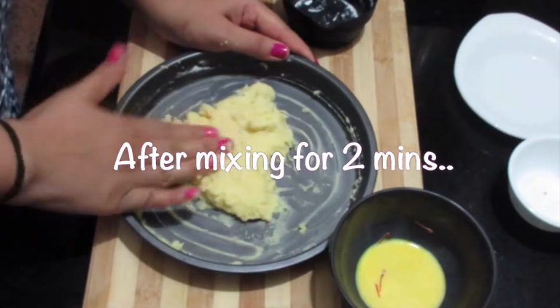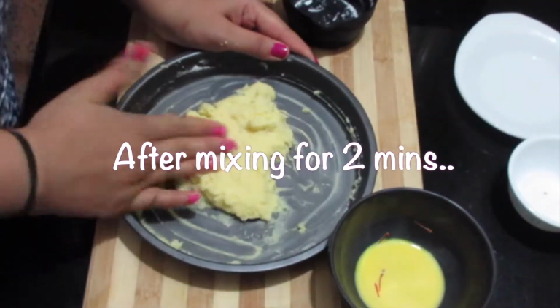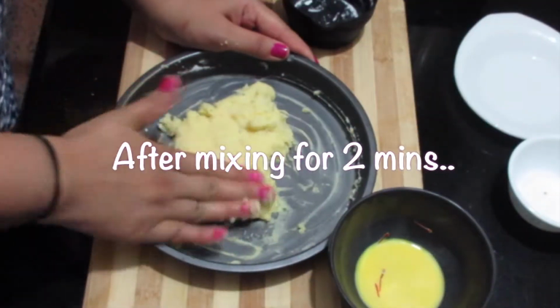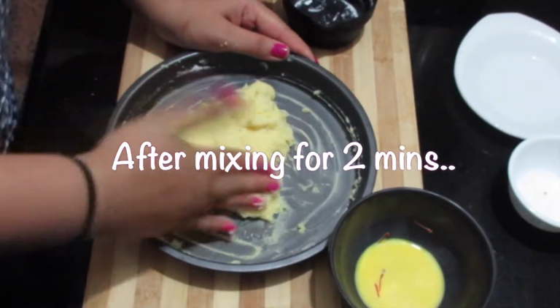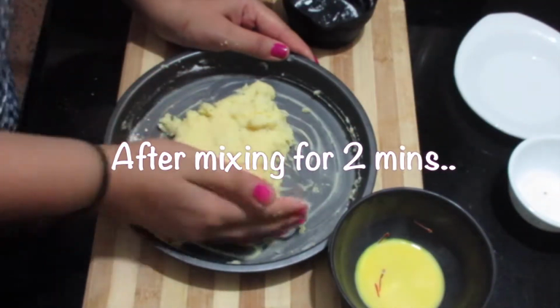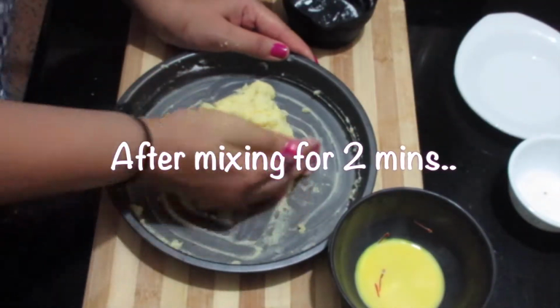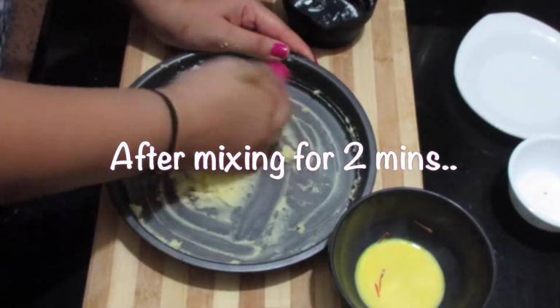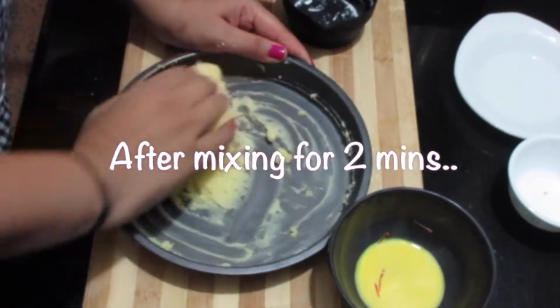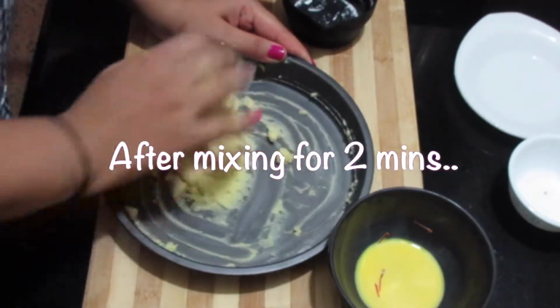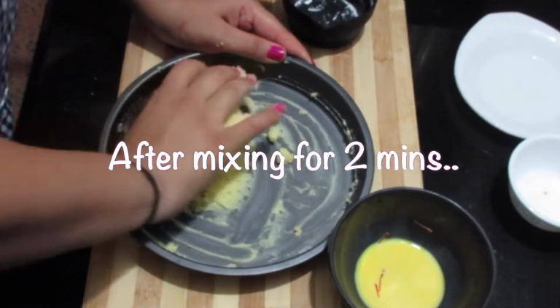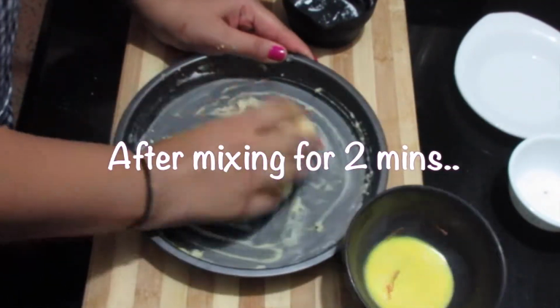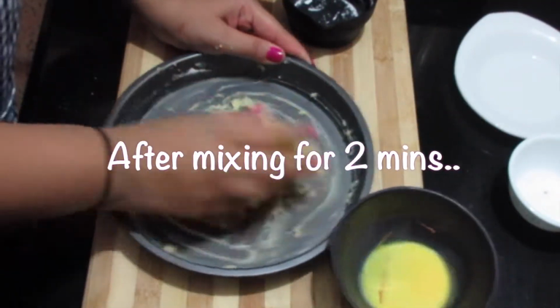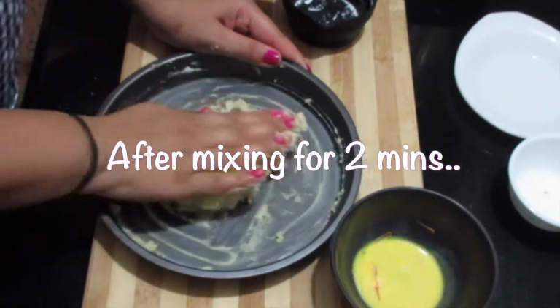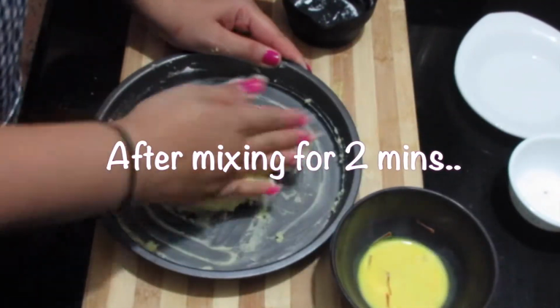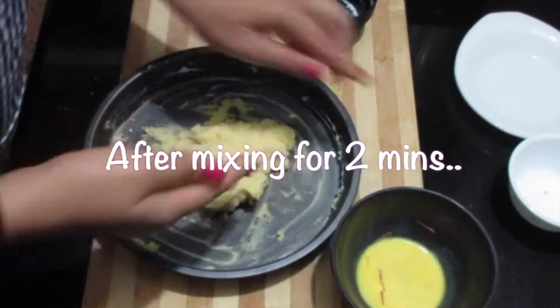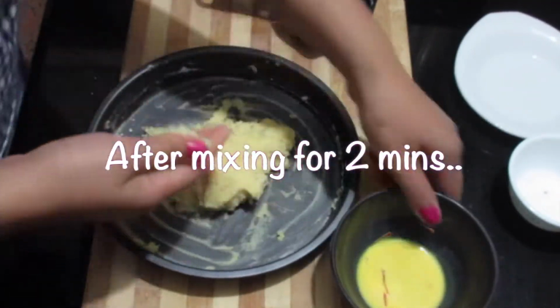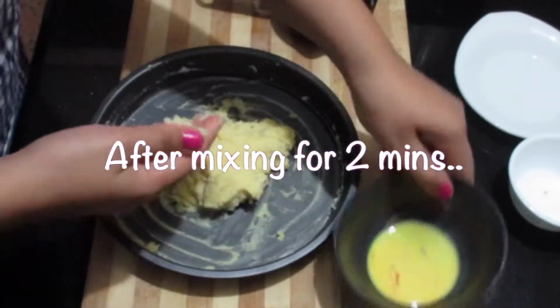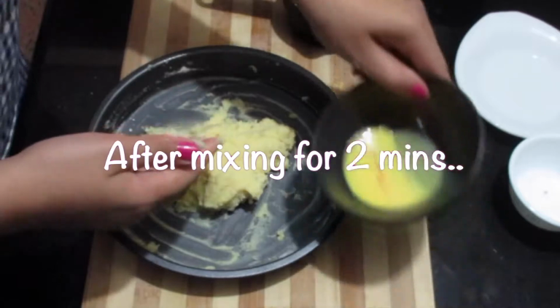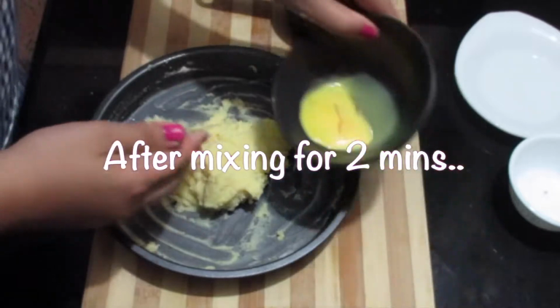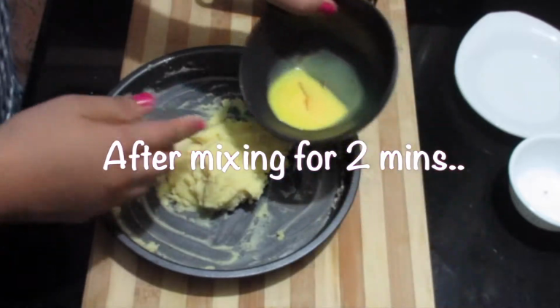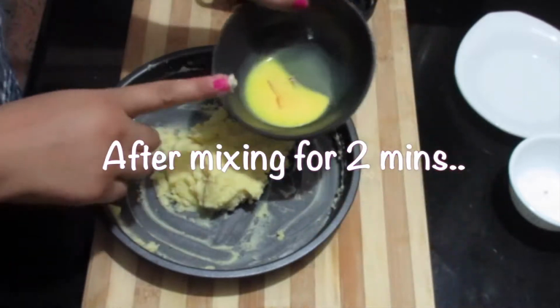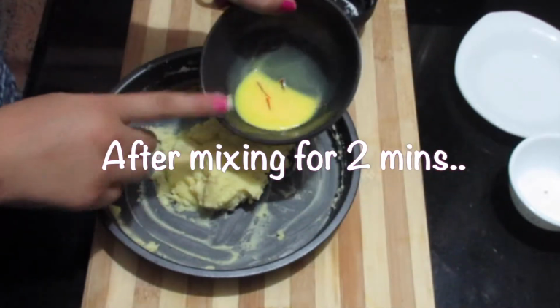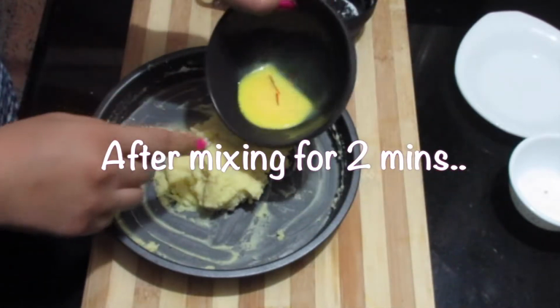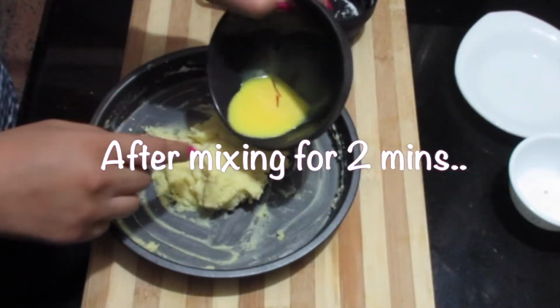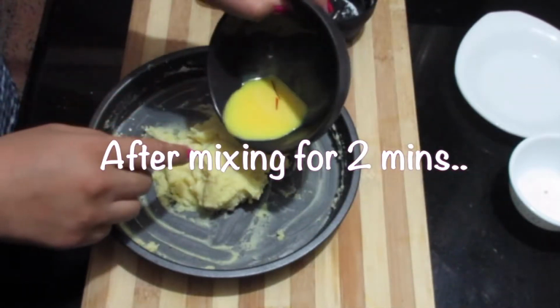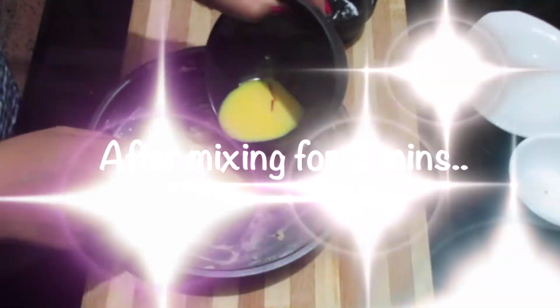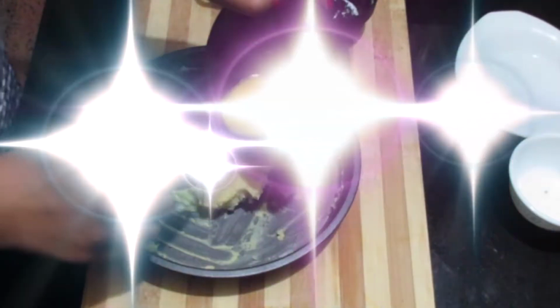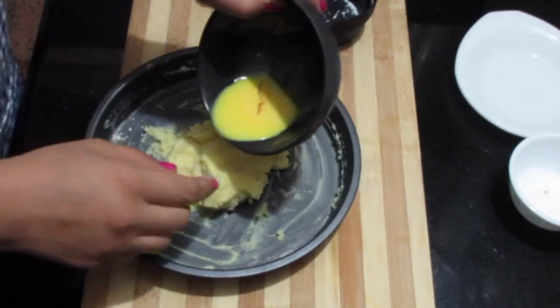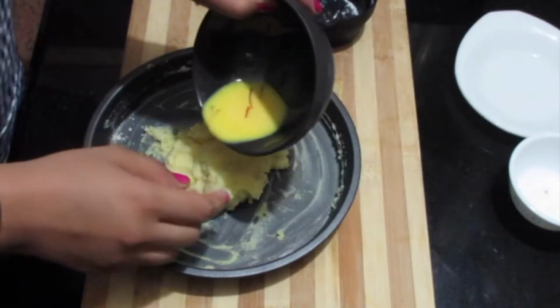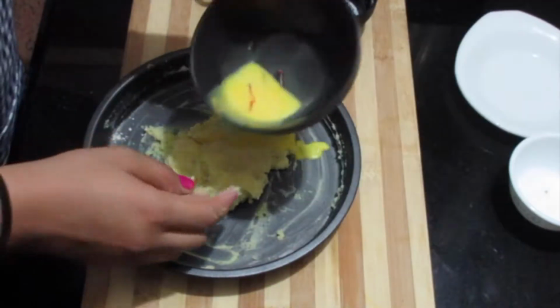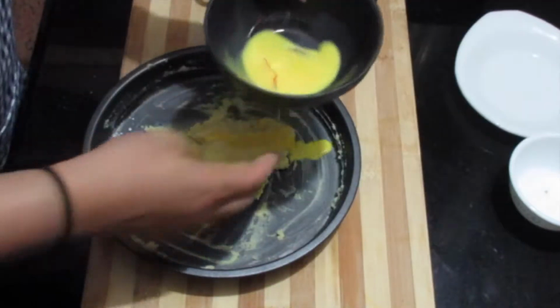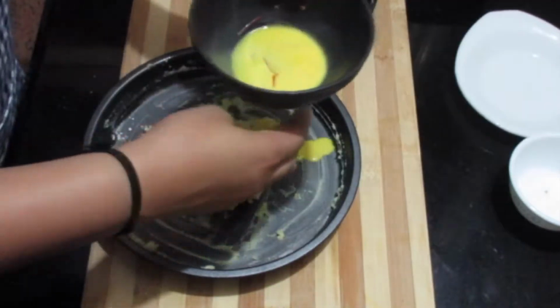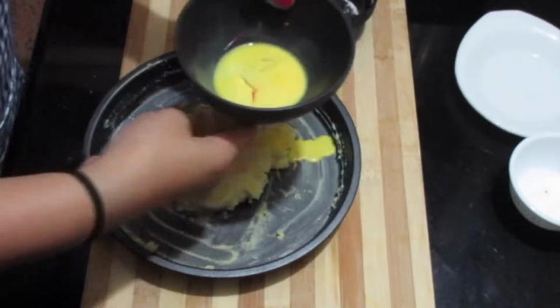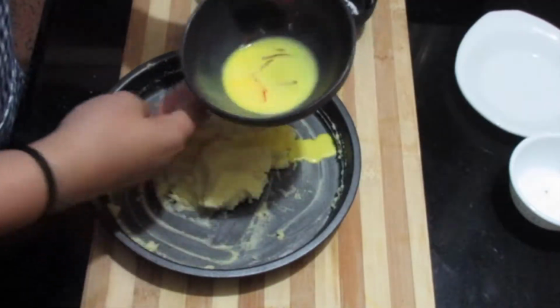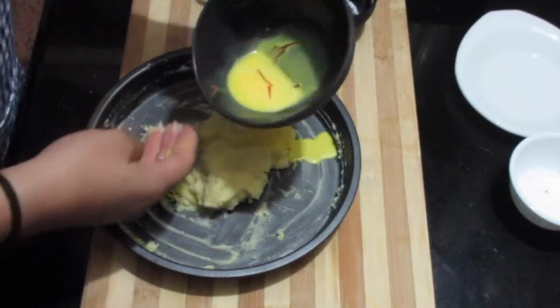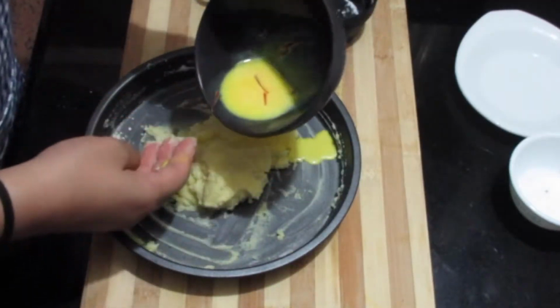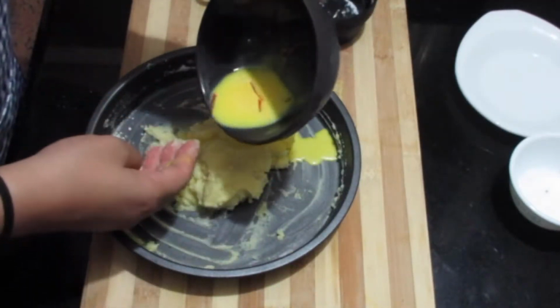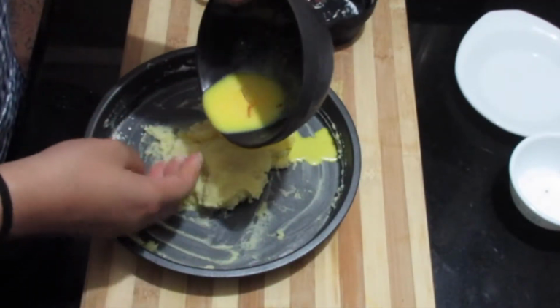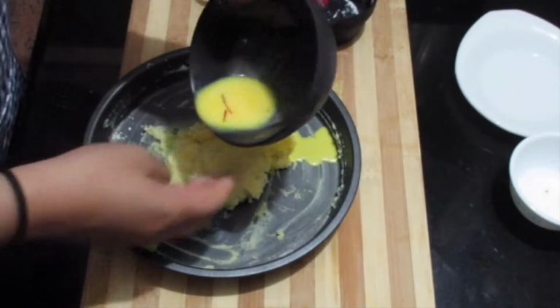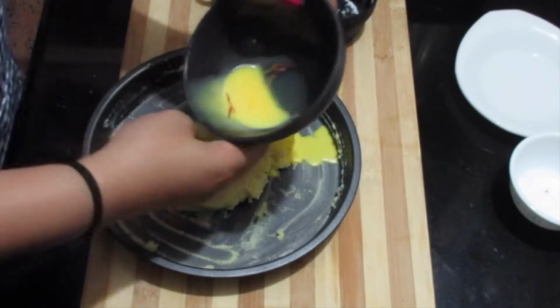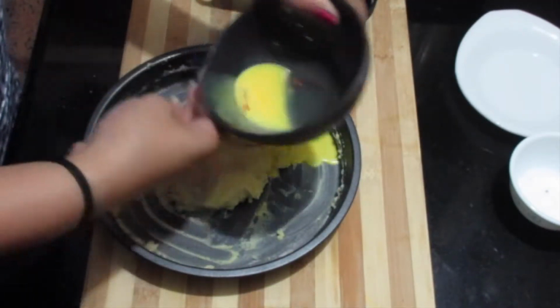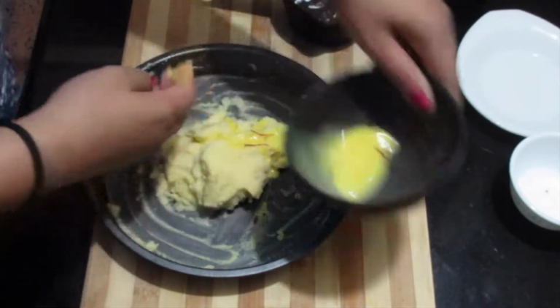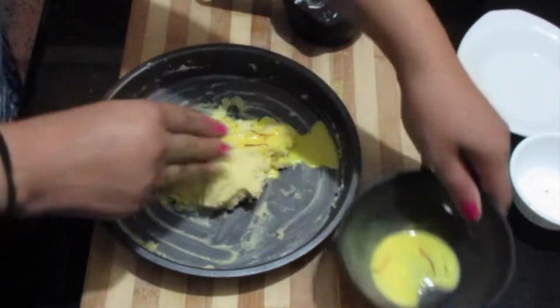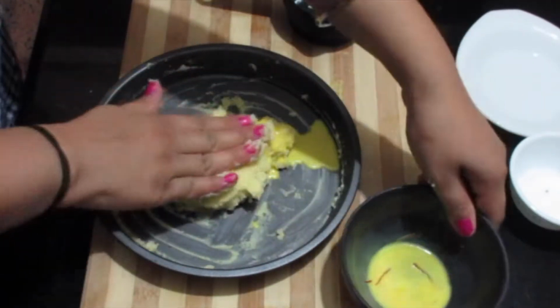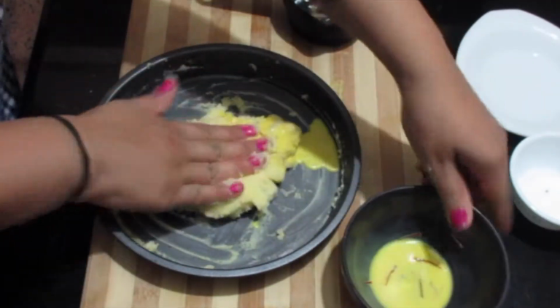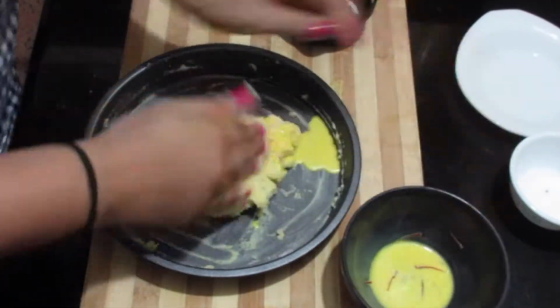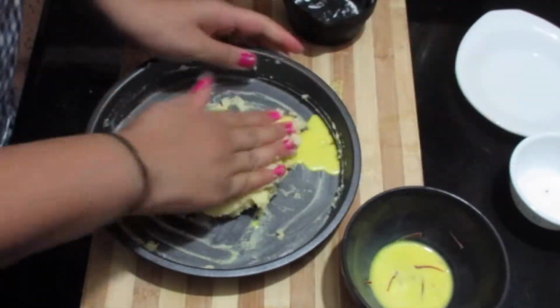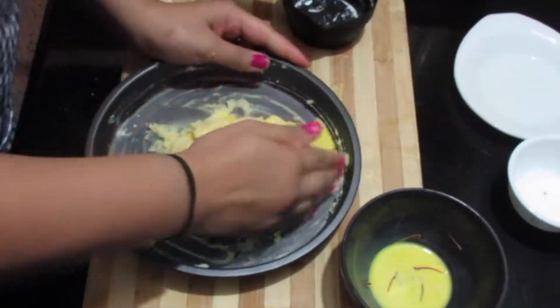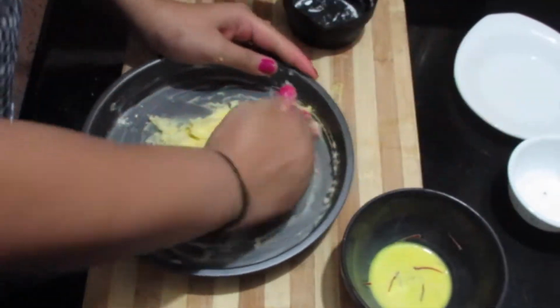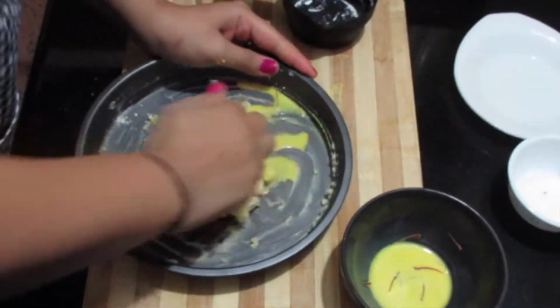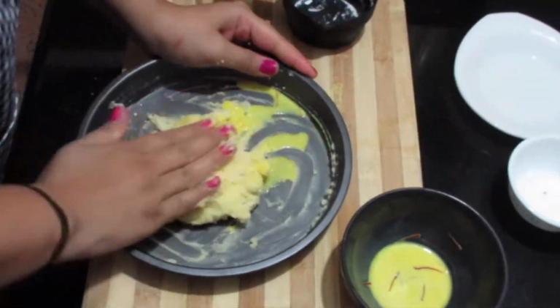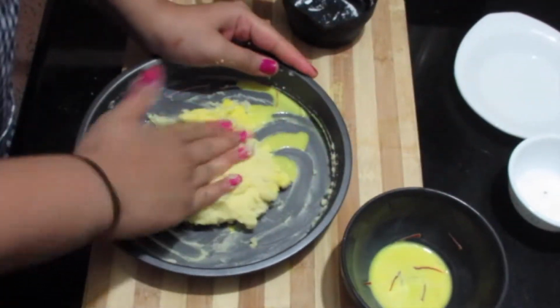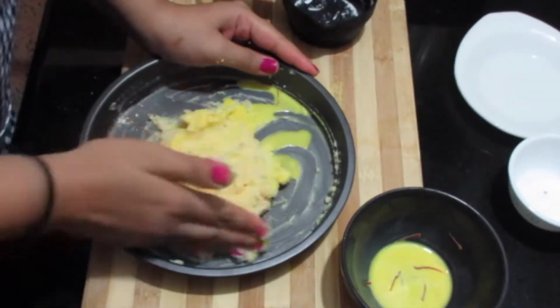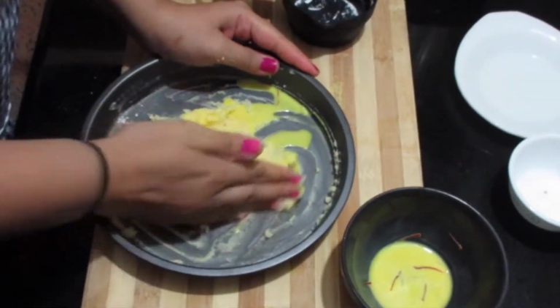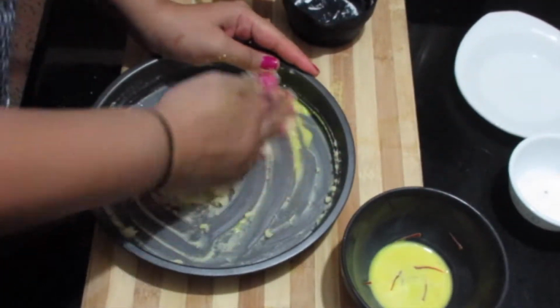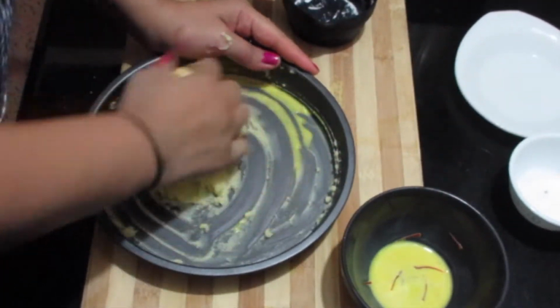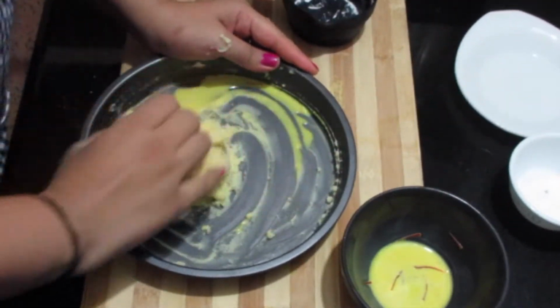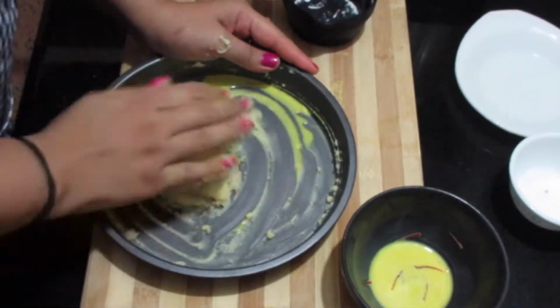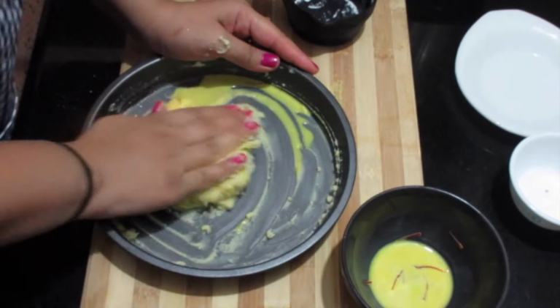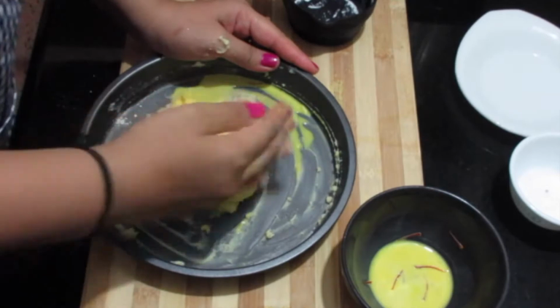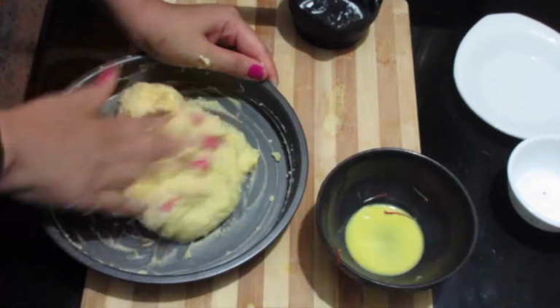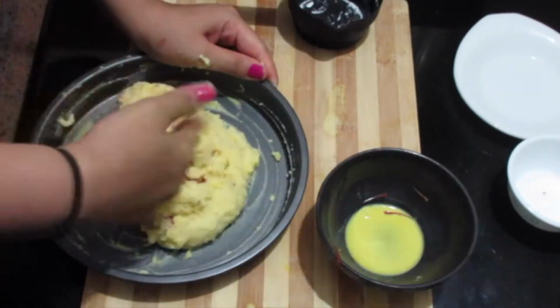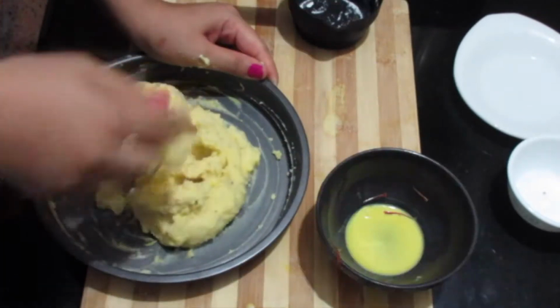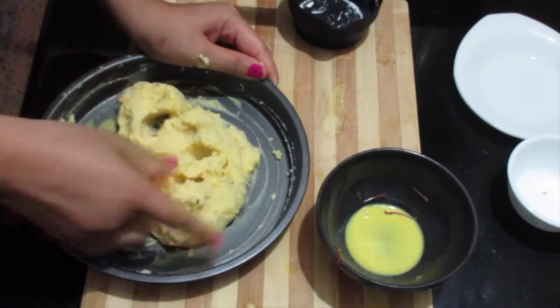After mixing the sugar well with the Mawa, we will add the saffron-soaked milk and mix well. Make sure the milk is also at room temperature.